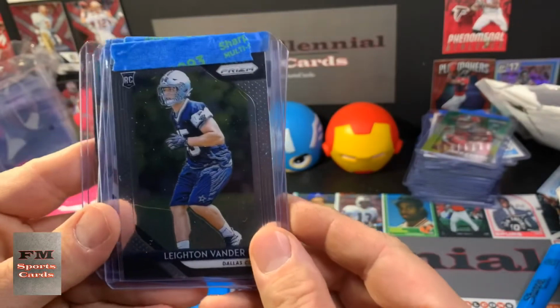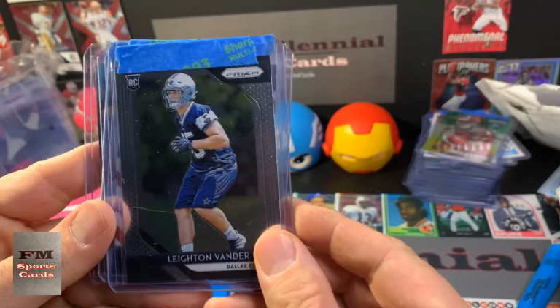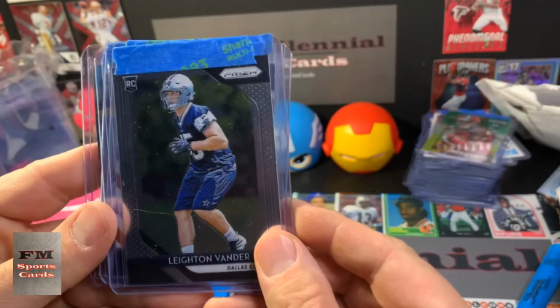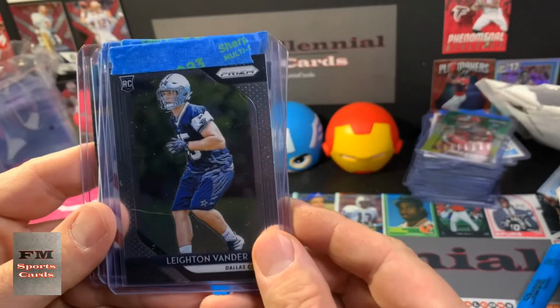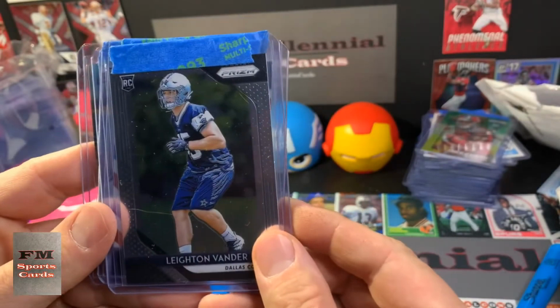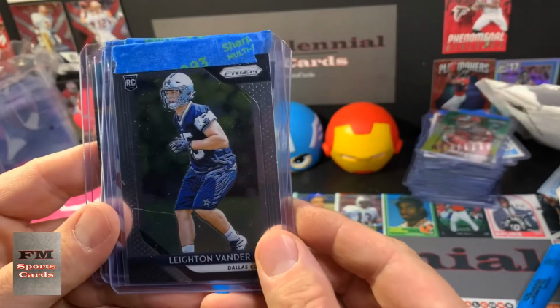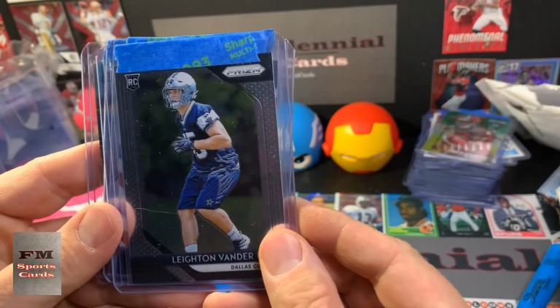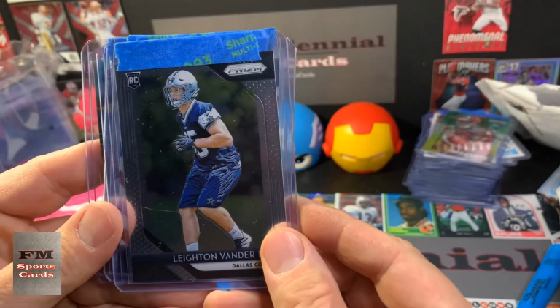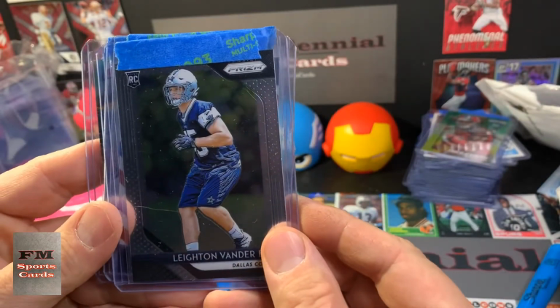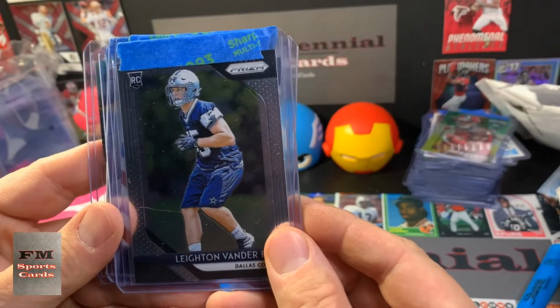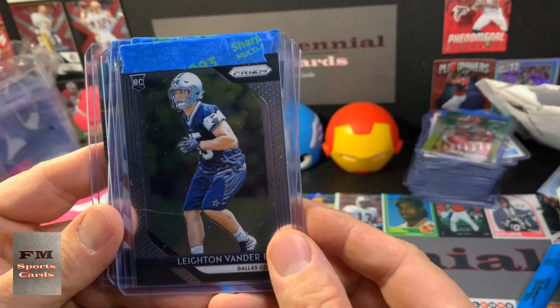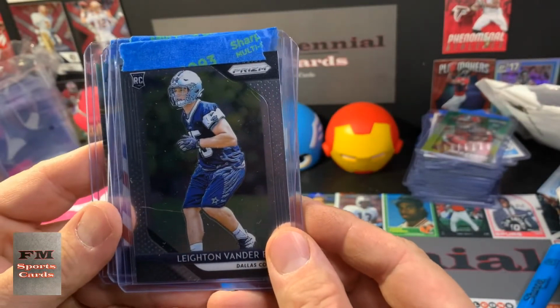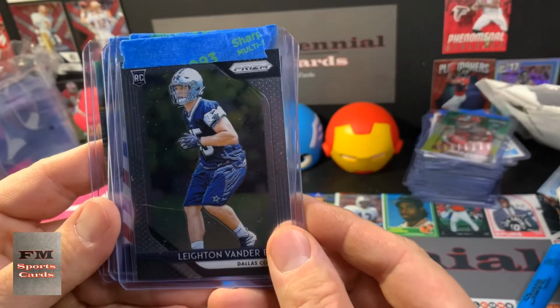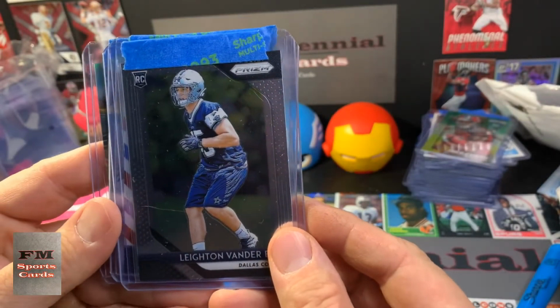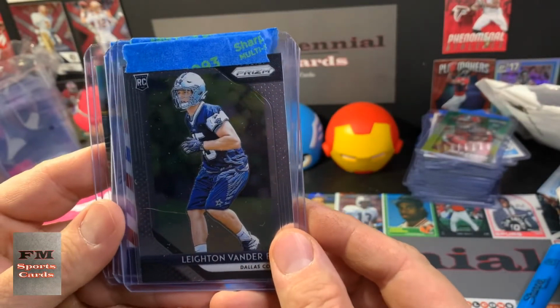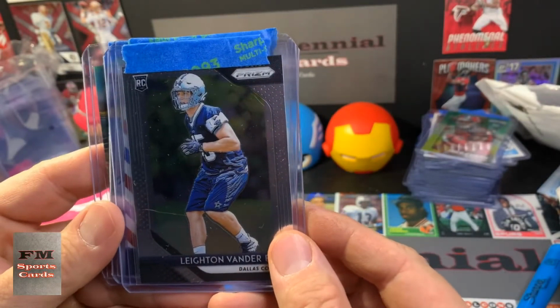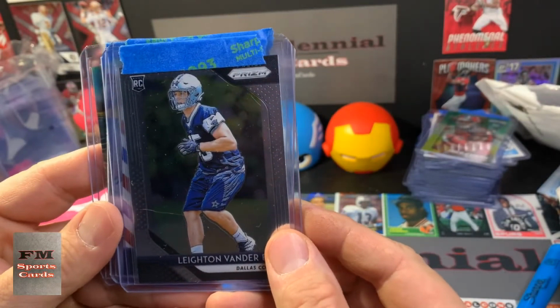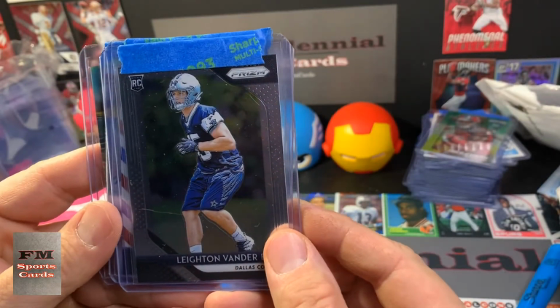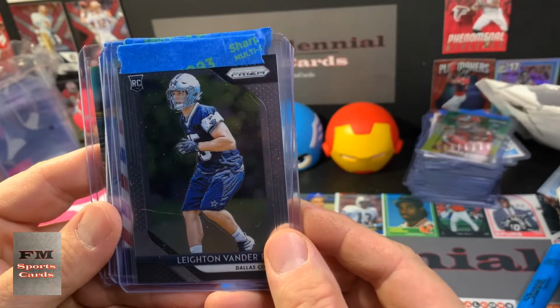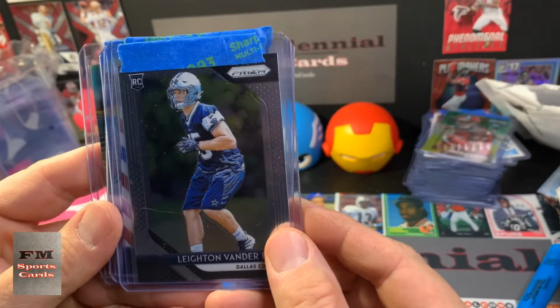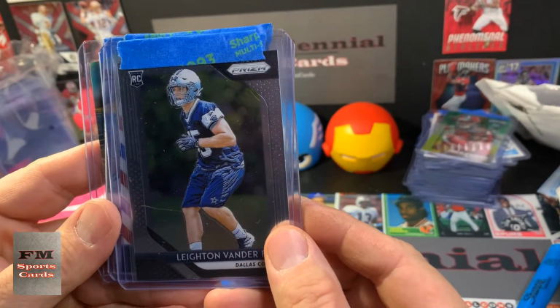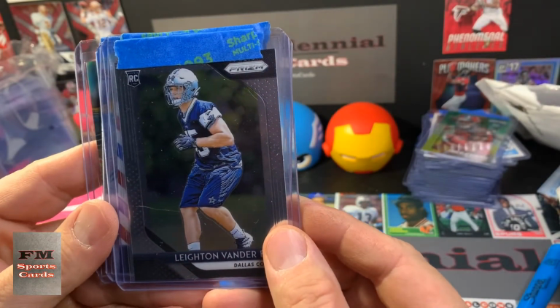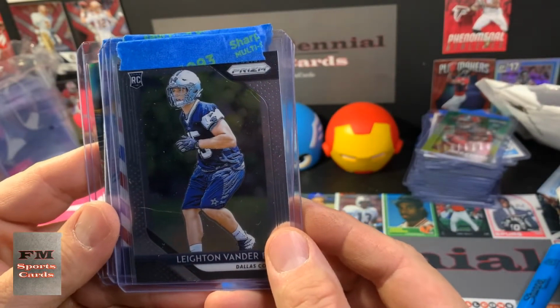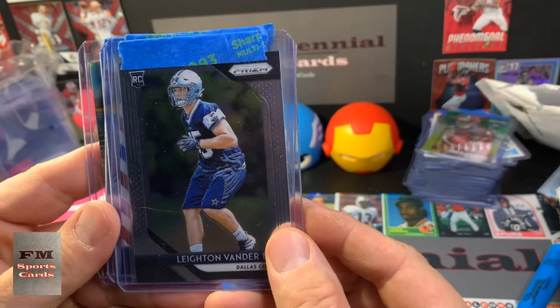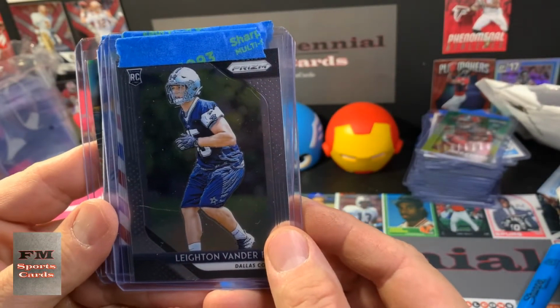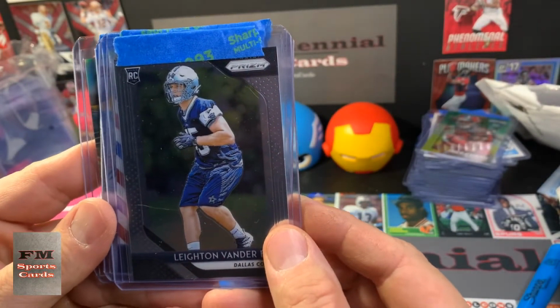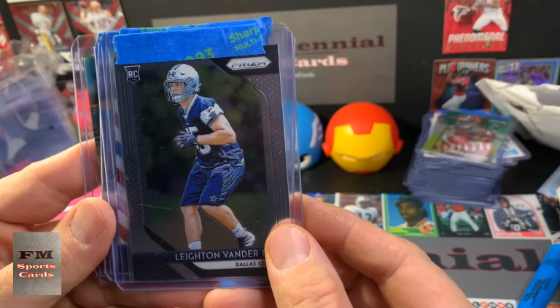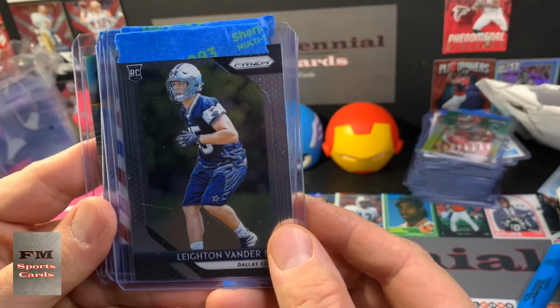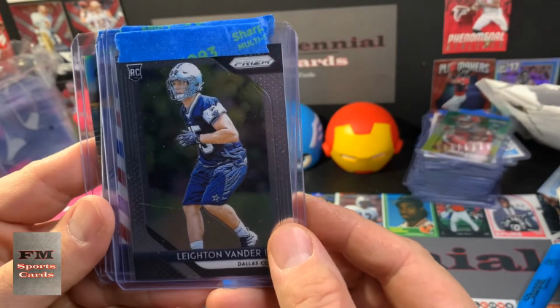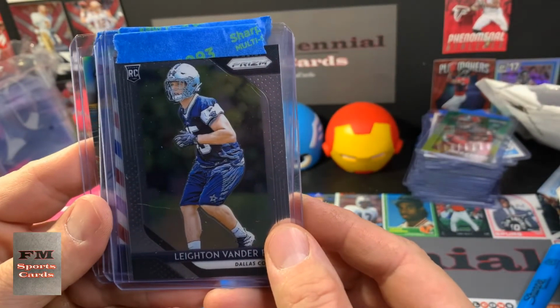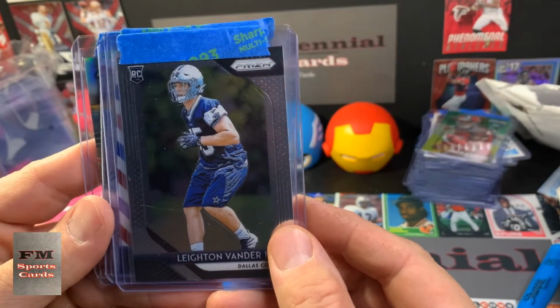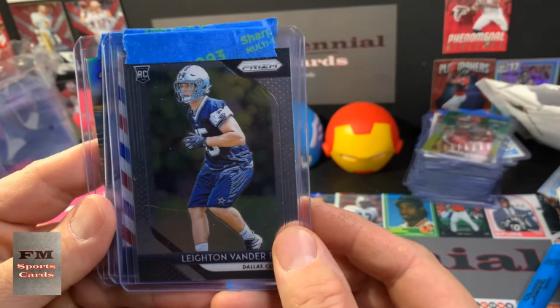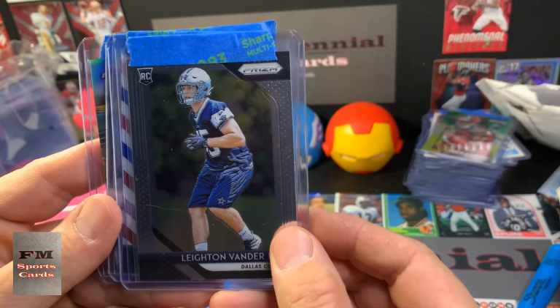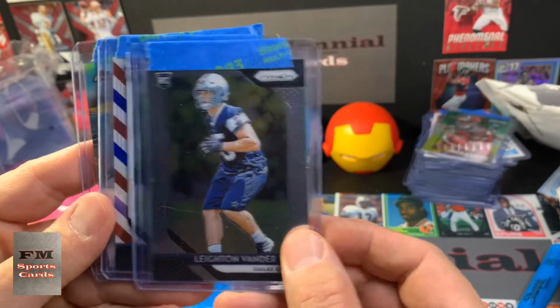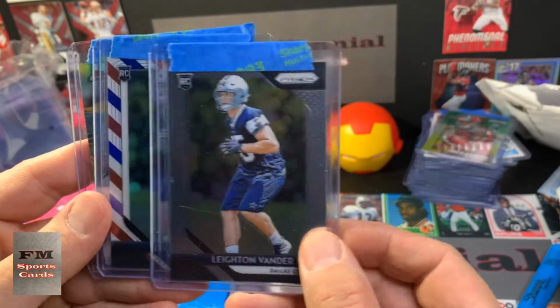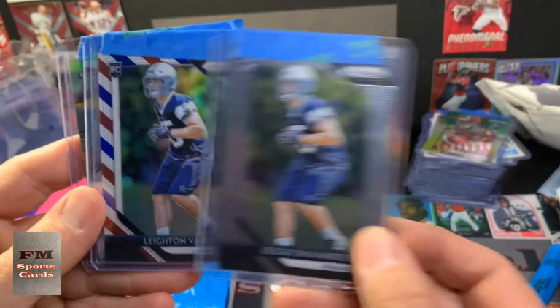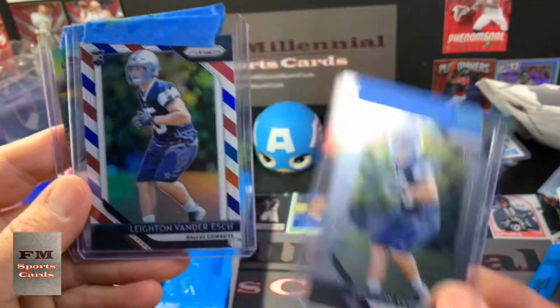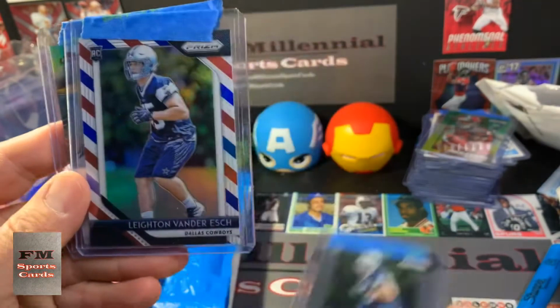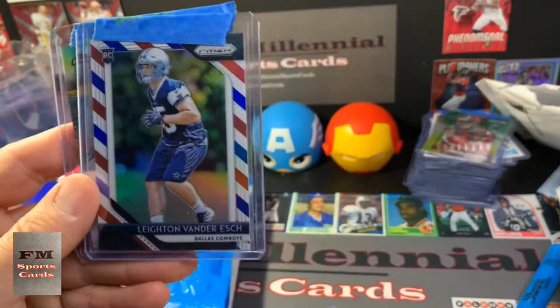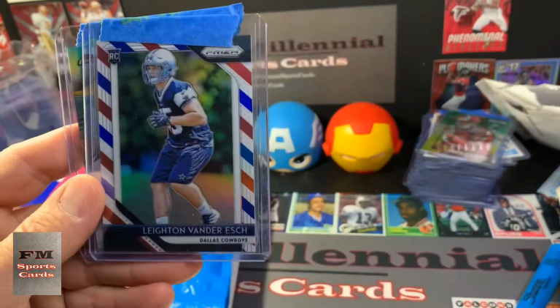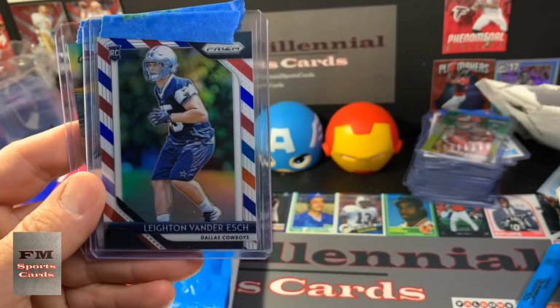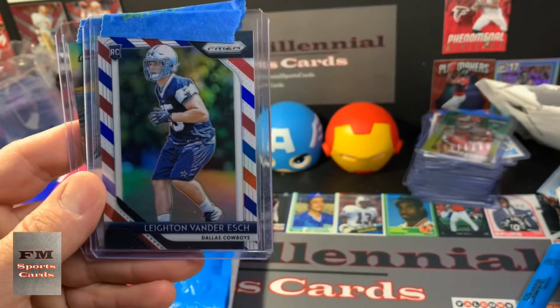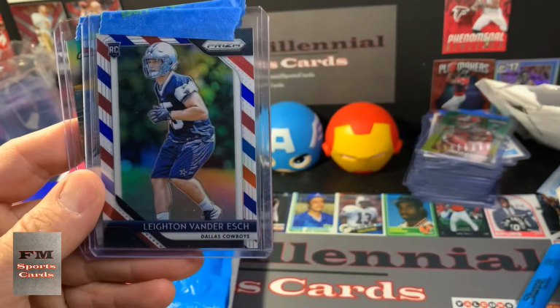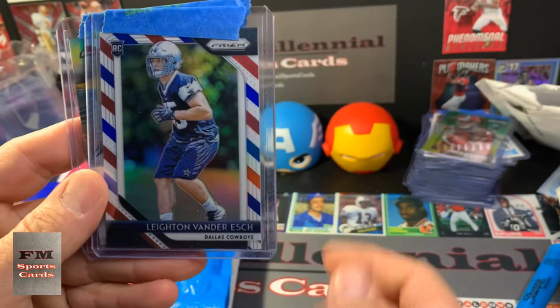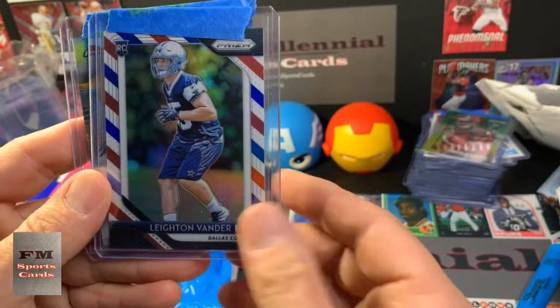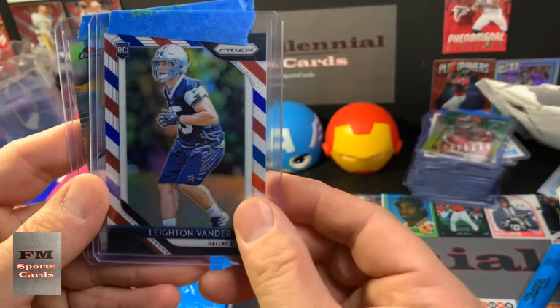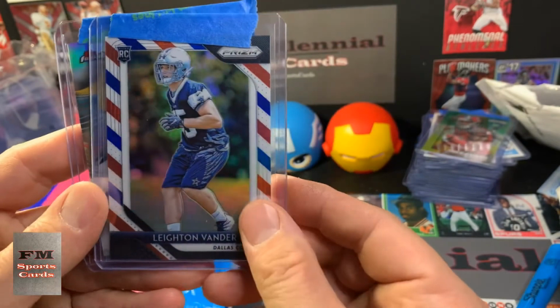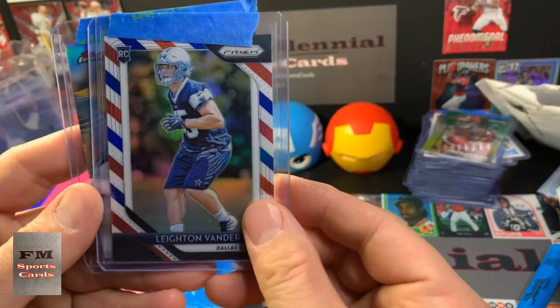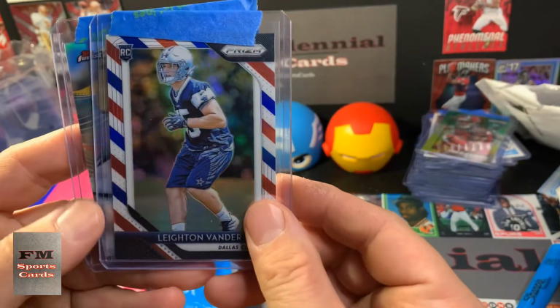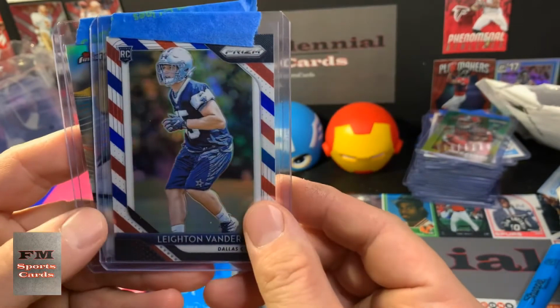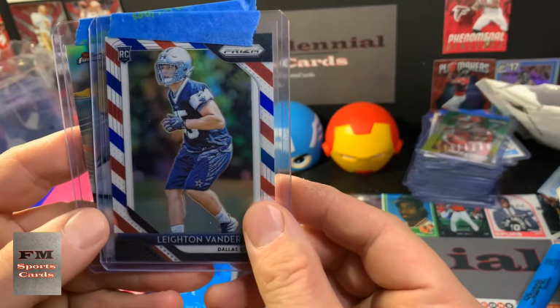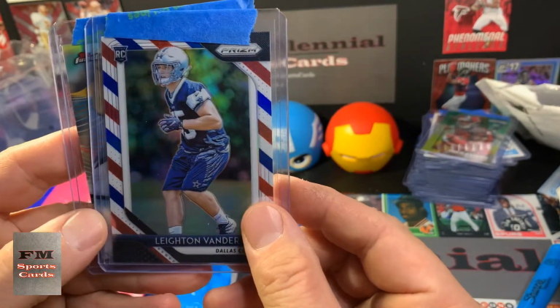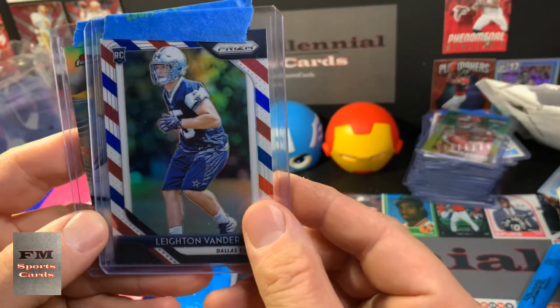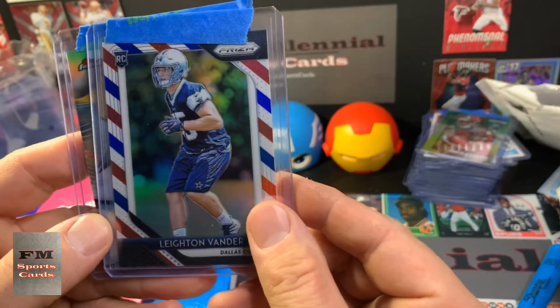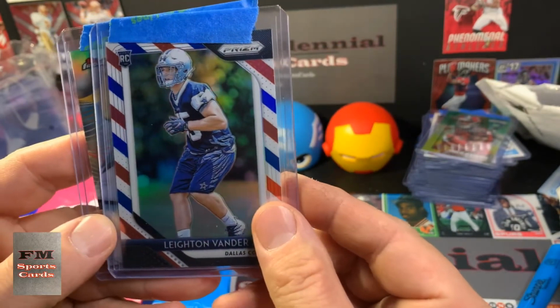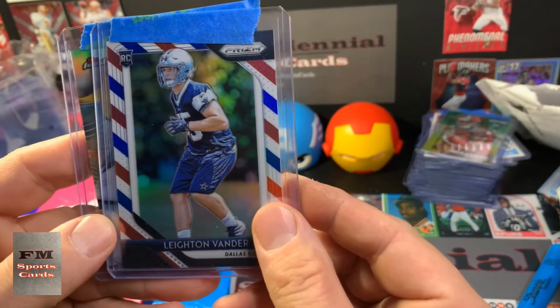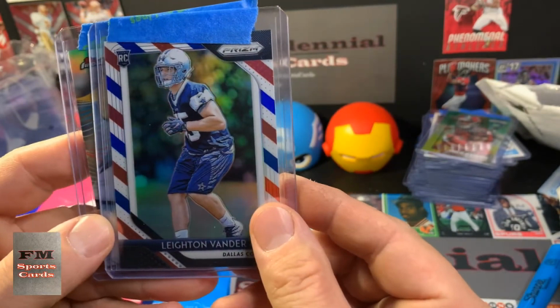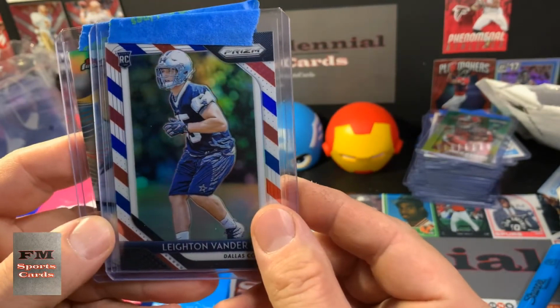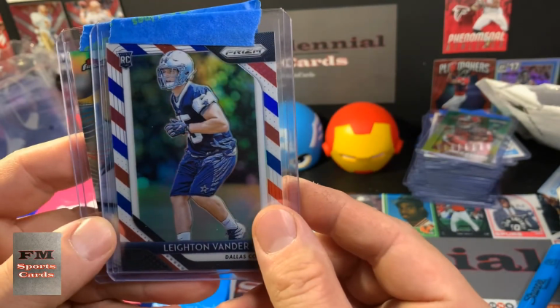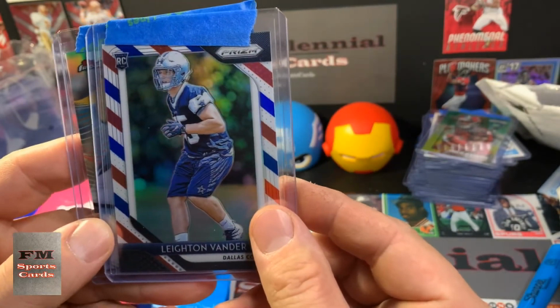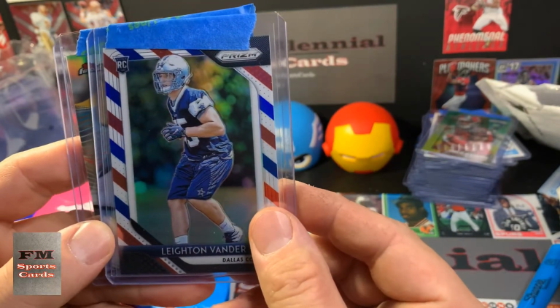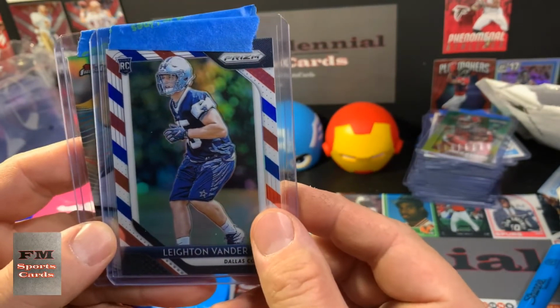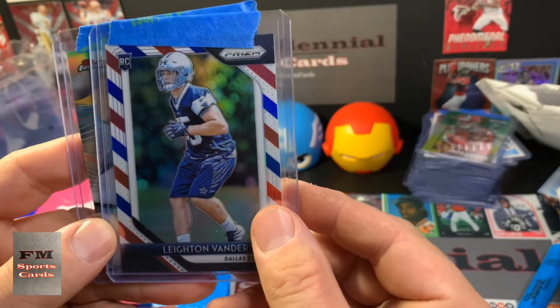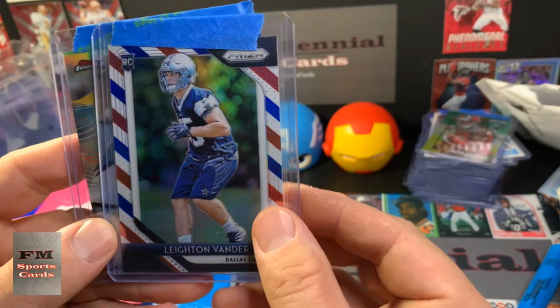A sweet Leighton Van Der Esch rookie card, Prism — a red, white, and blue Leighton Van Der Esch Prism.